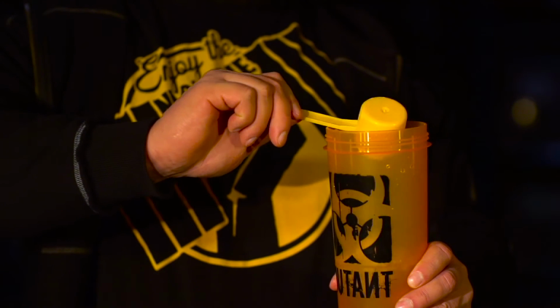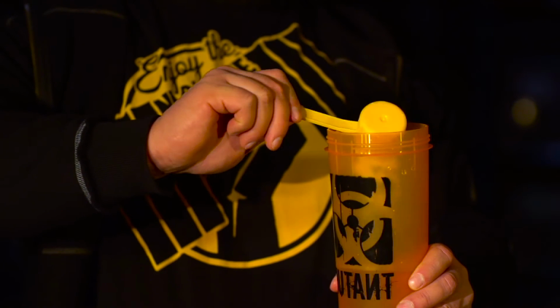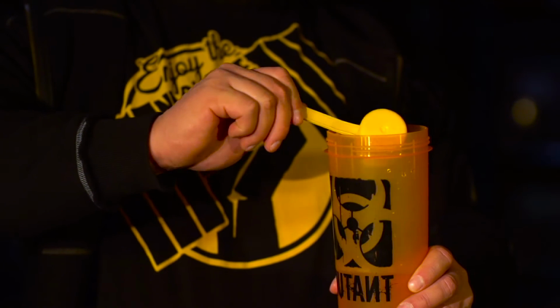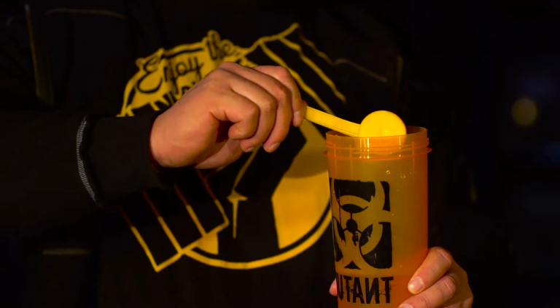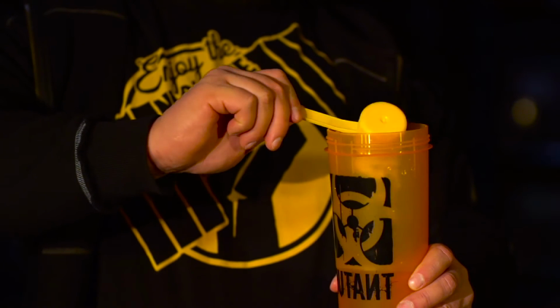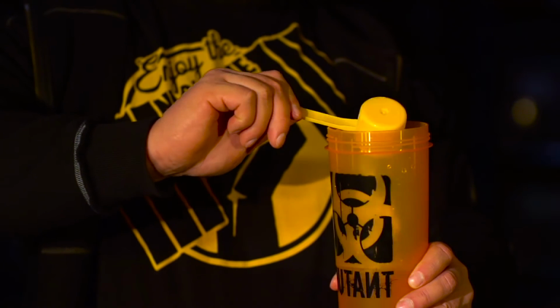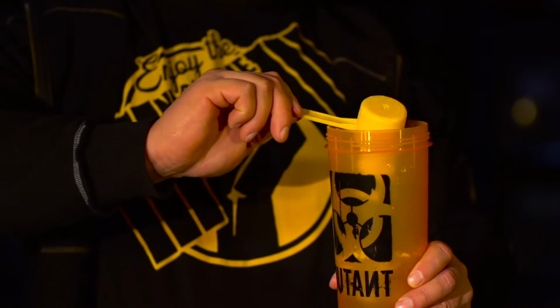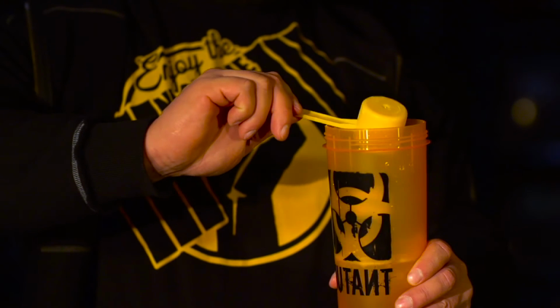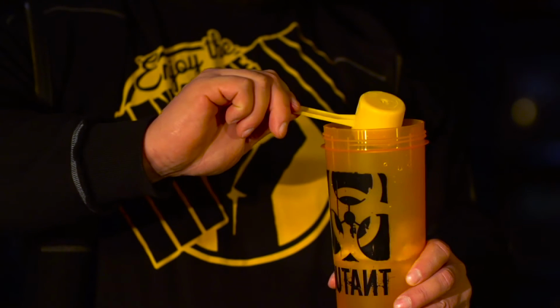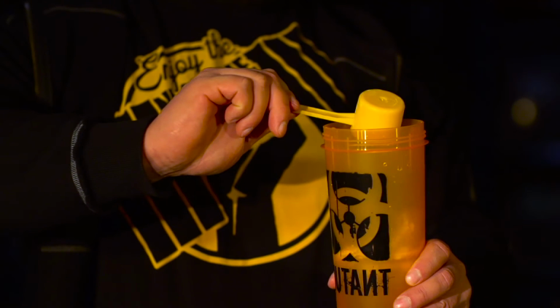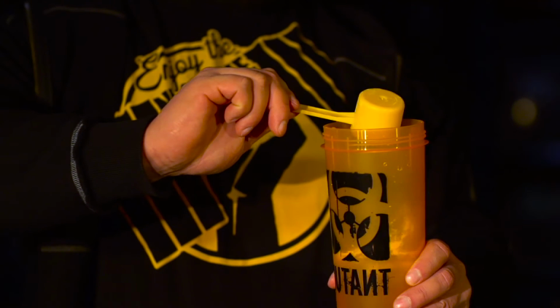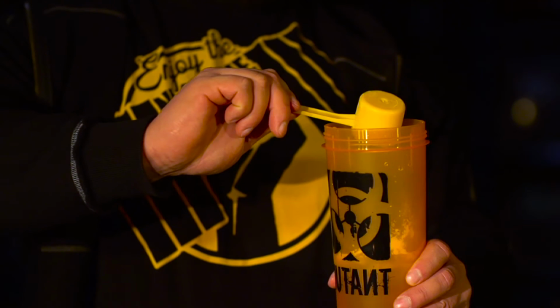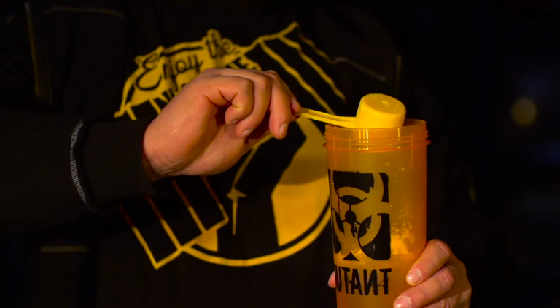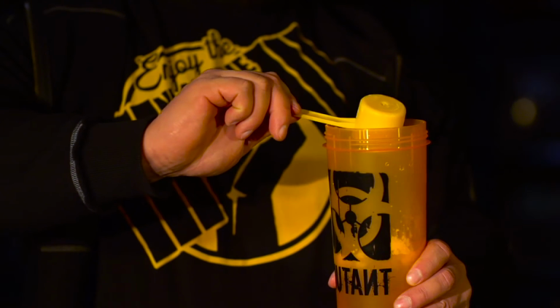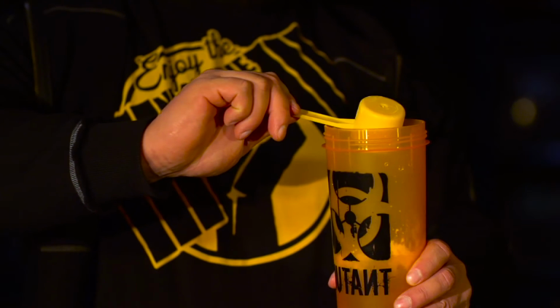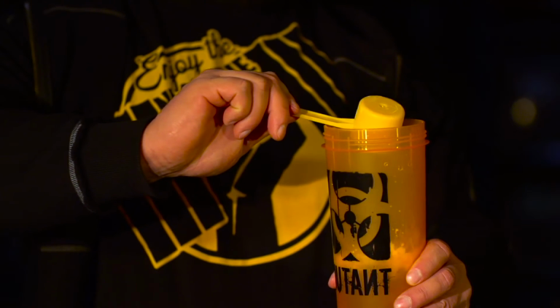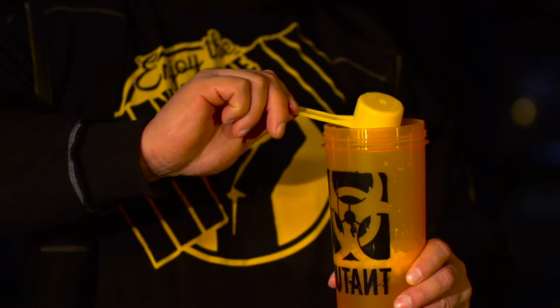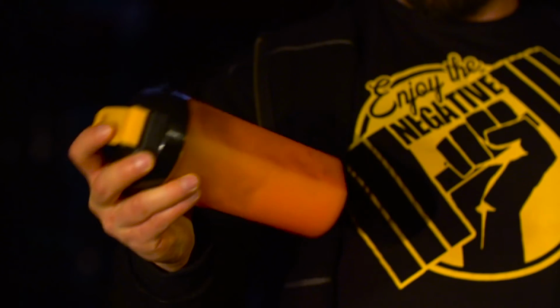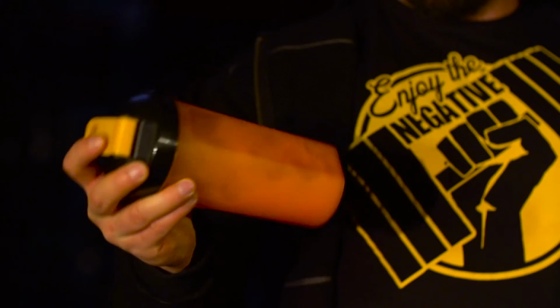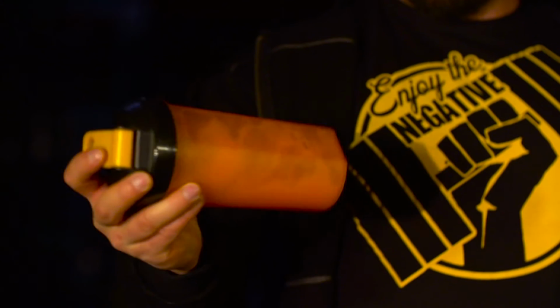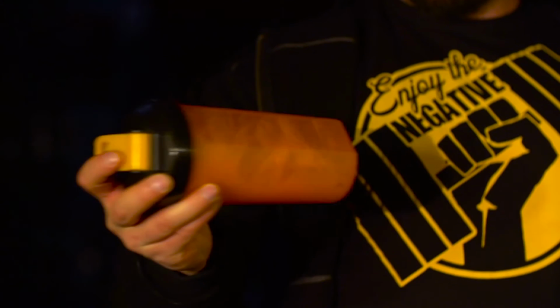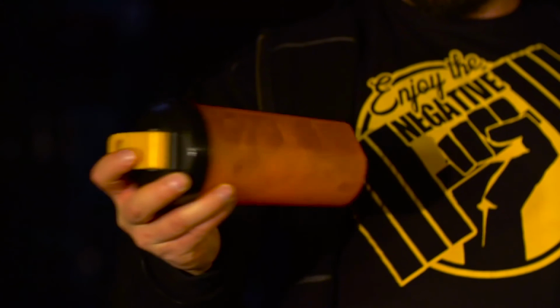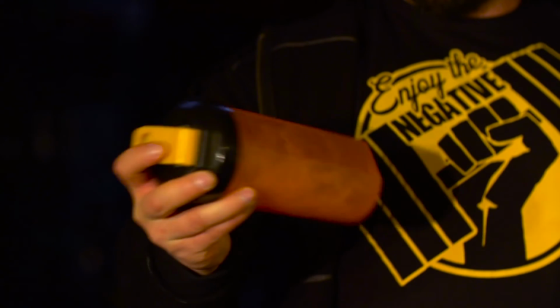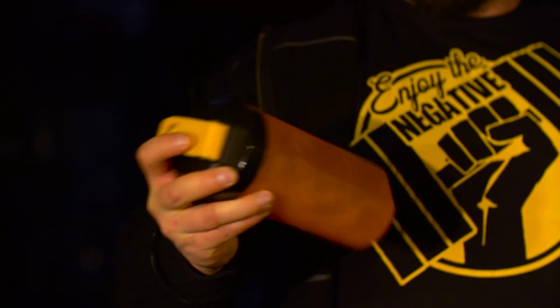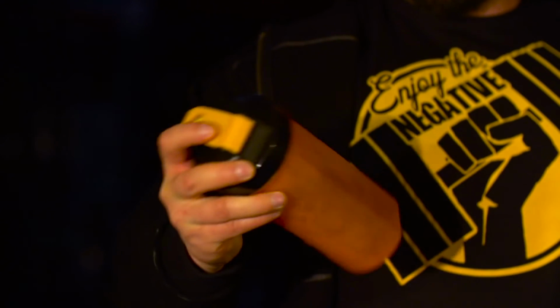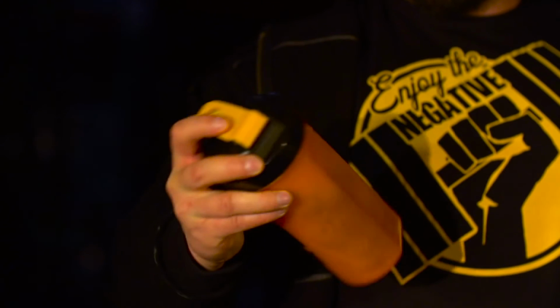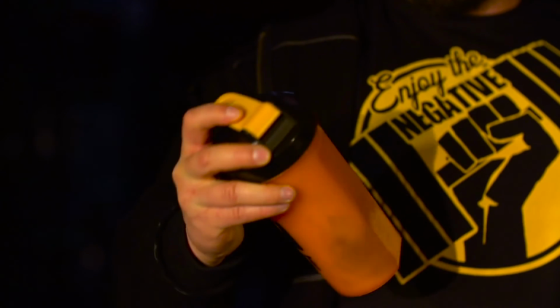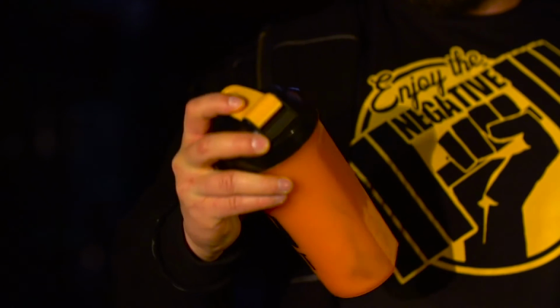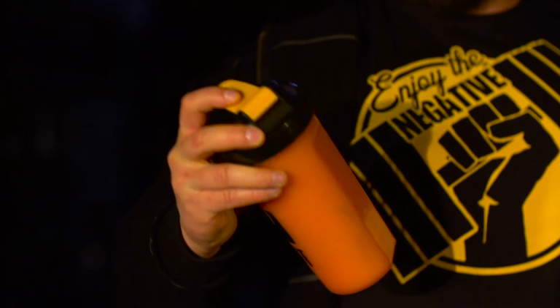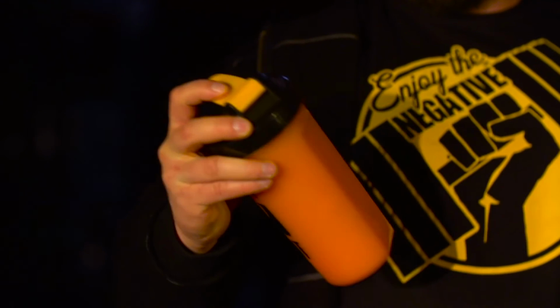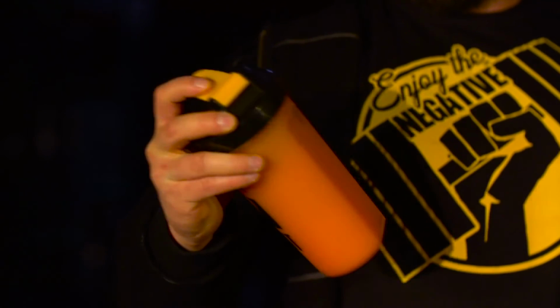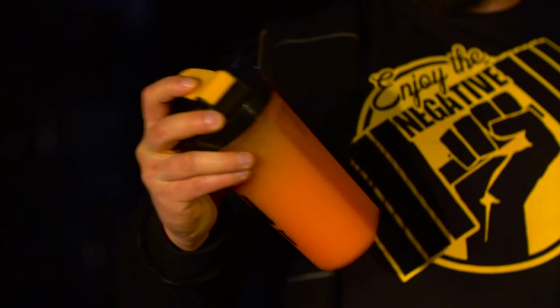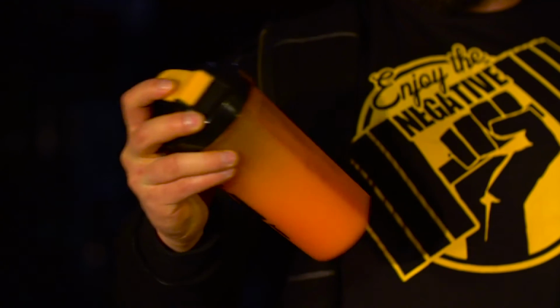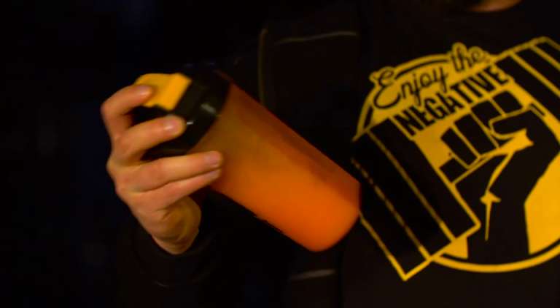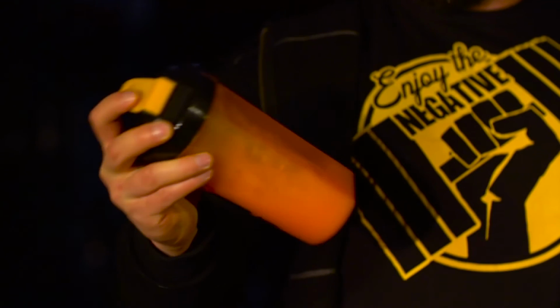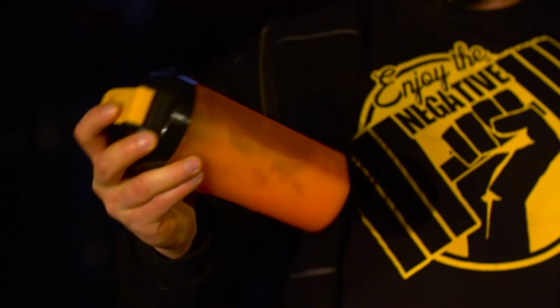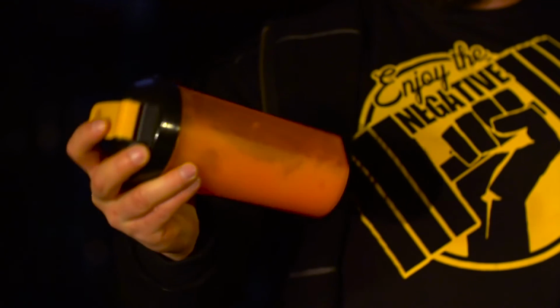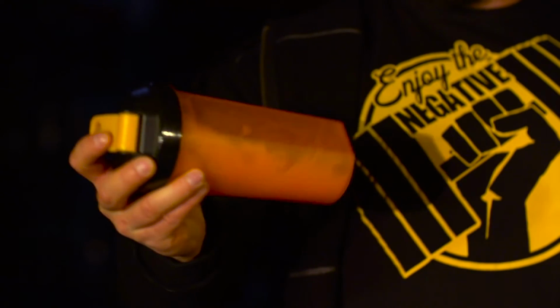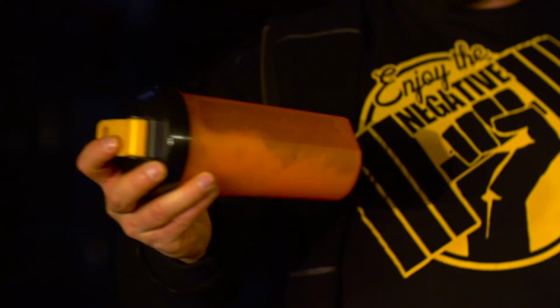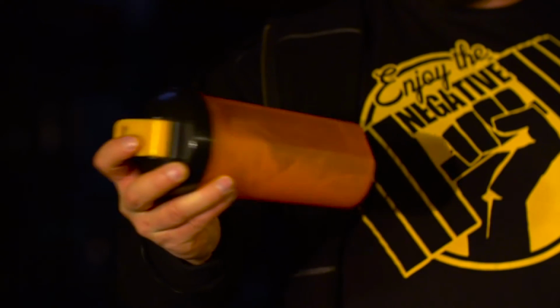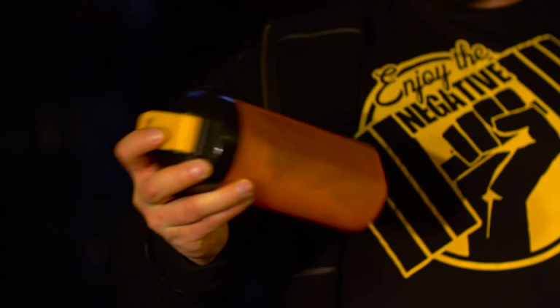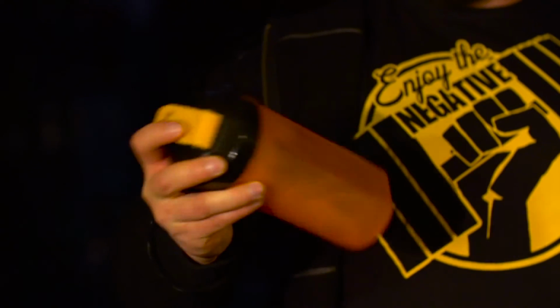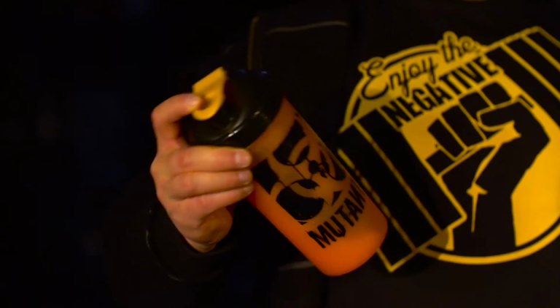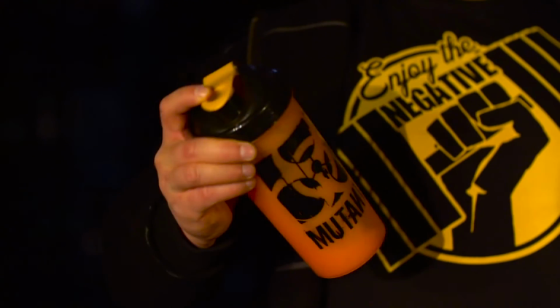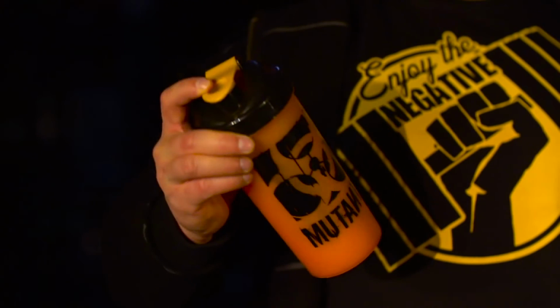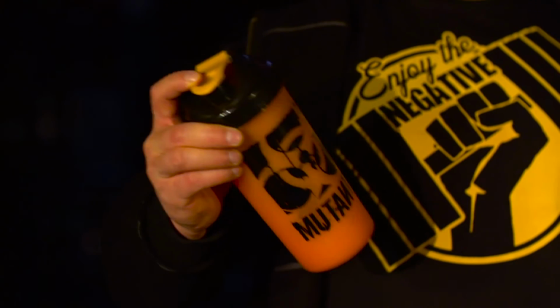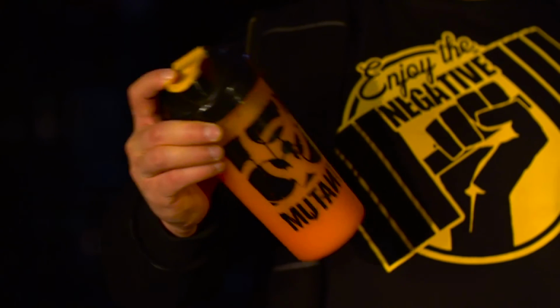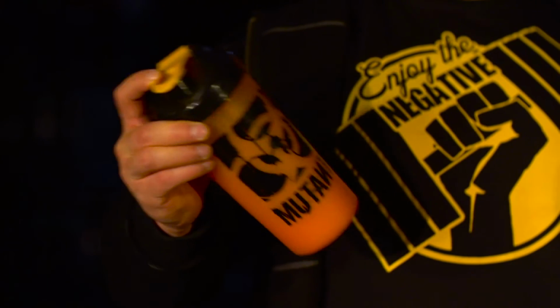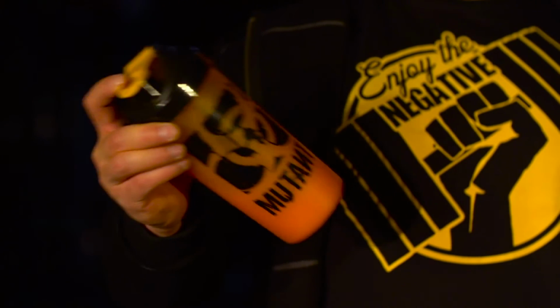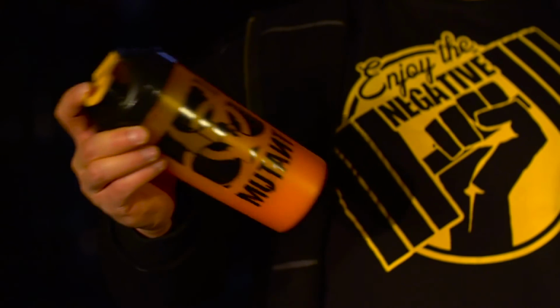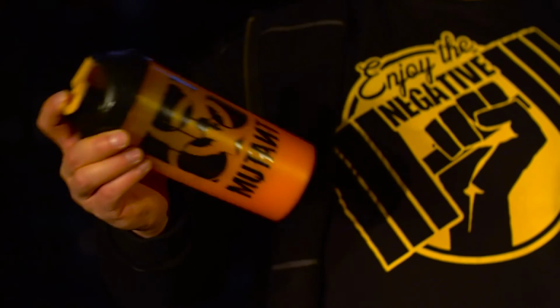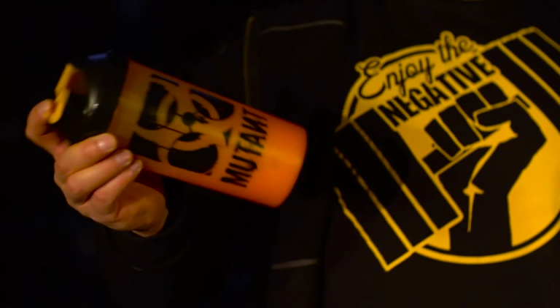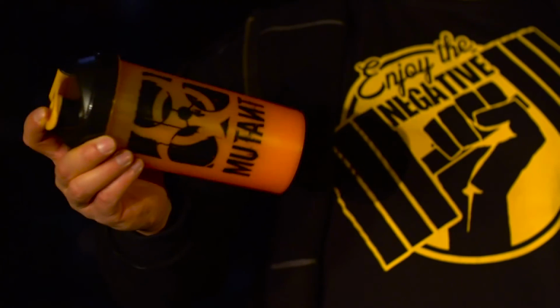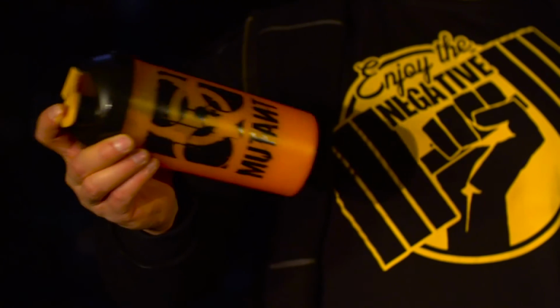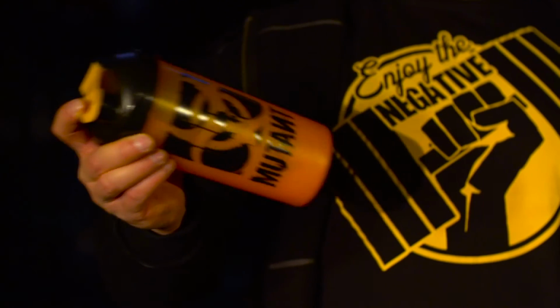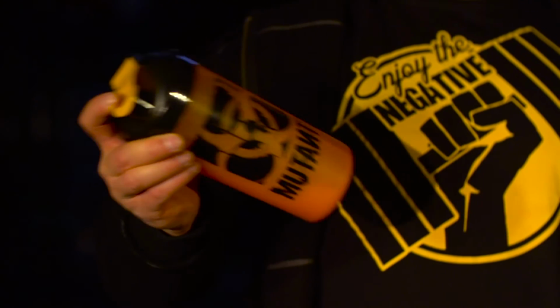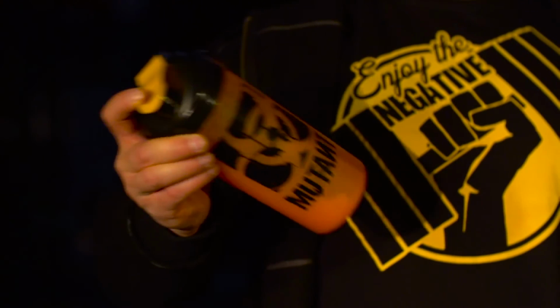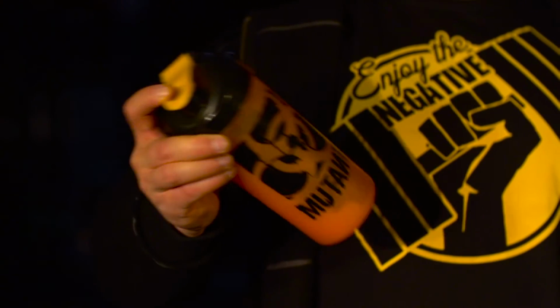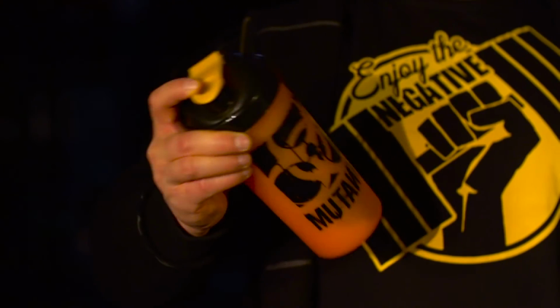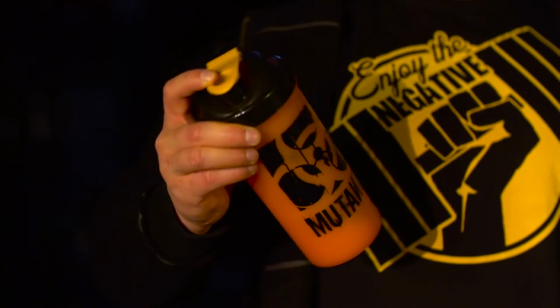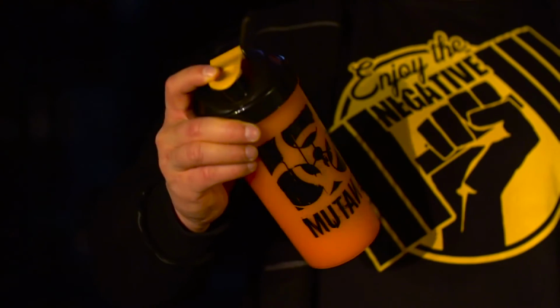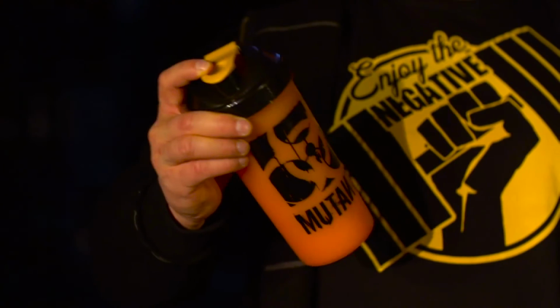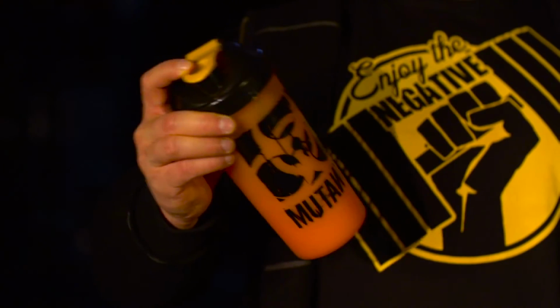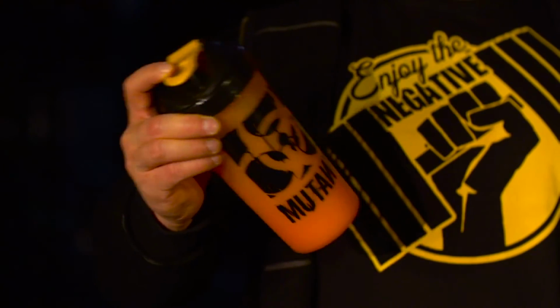When you choose Mutant Rehab, you know that this extremely comprehensive formula is going to prepare you for serious battles with the iron.